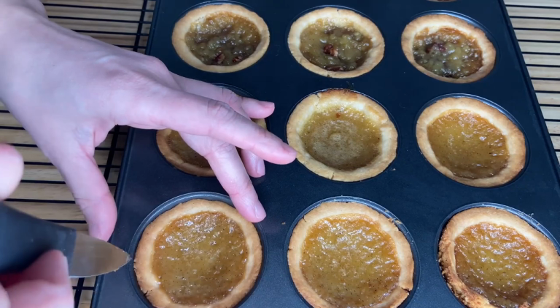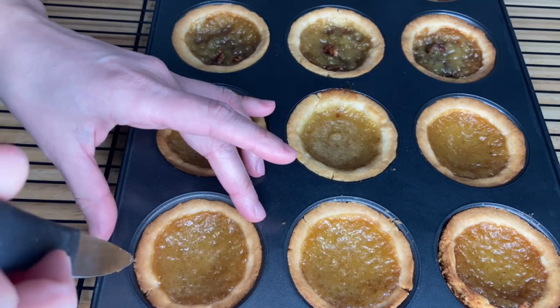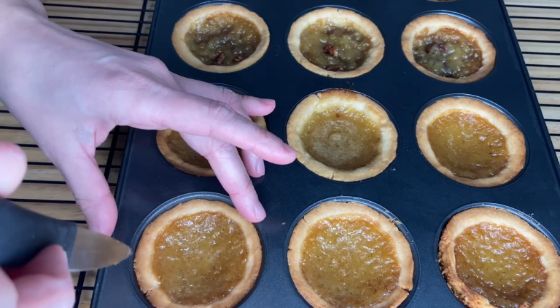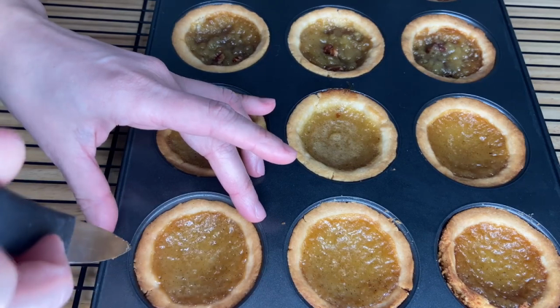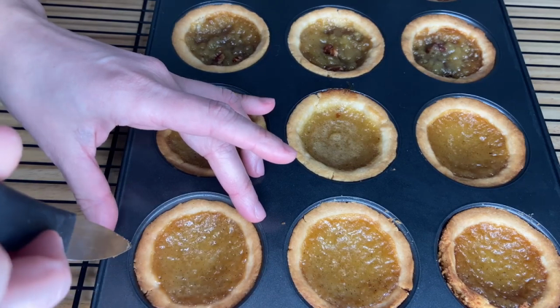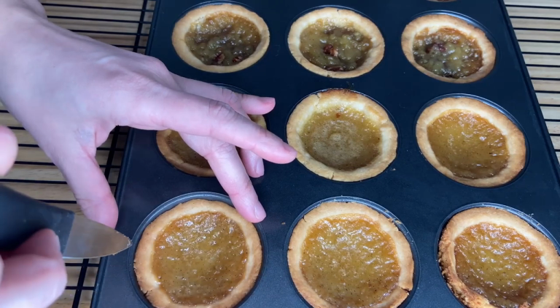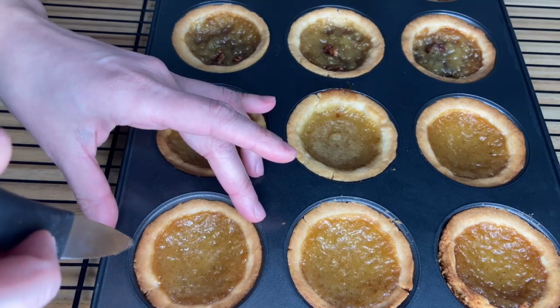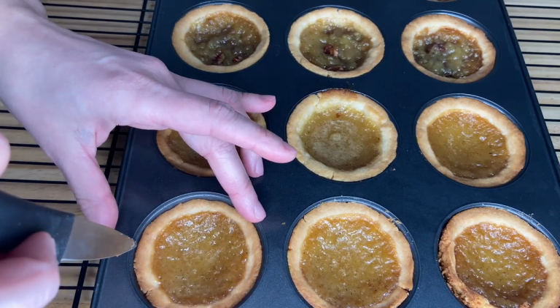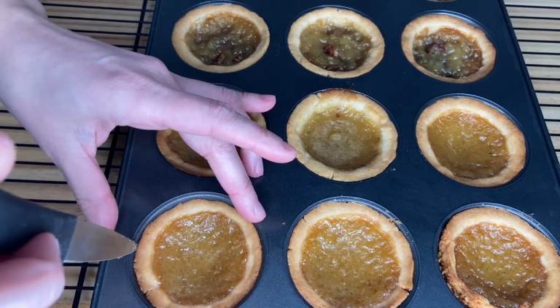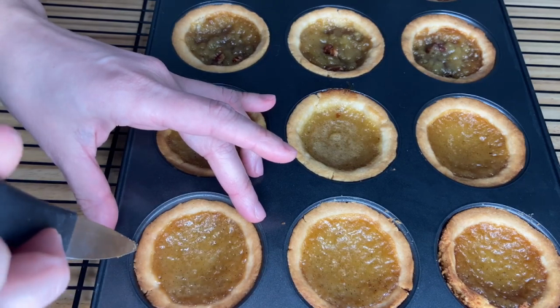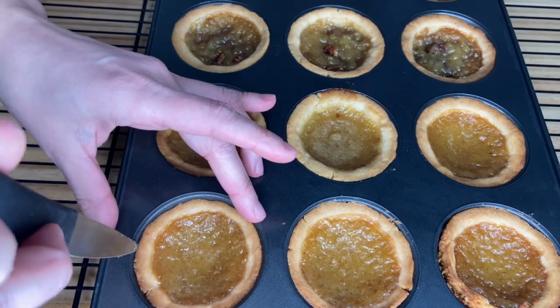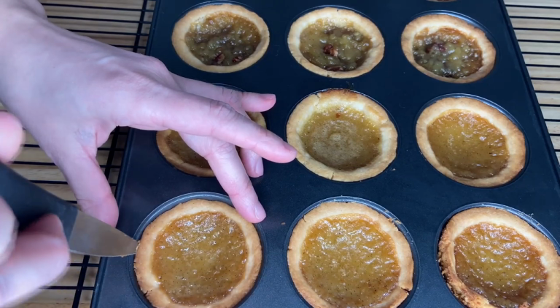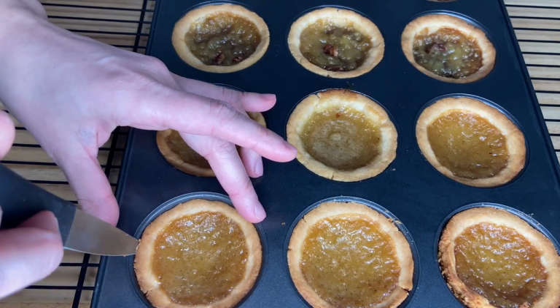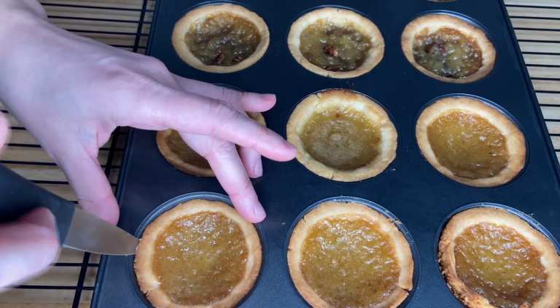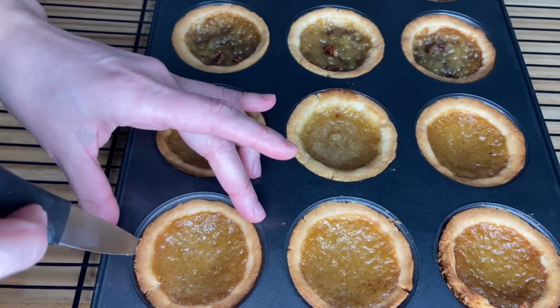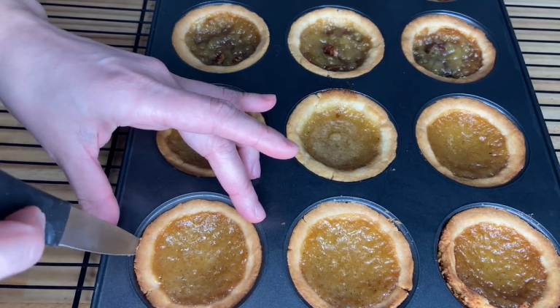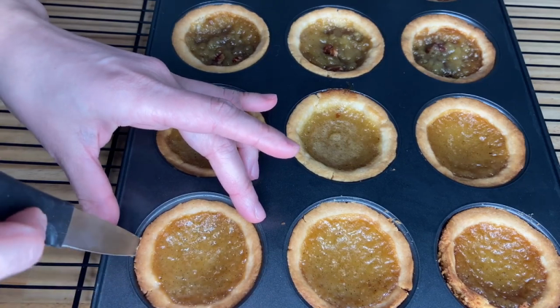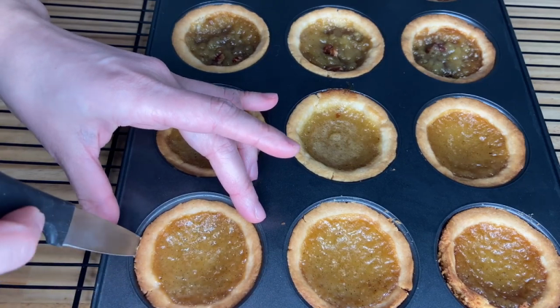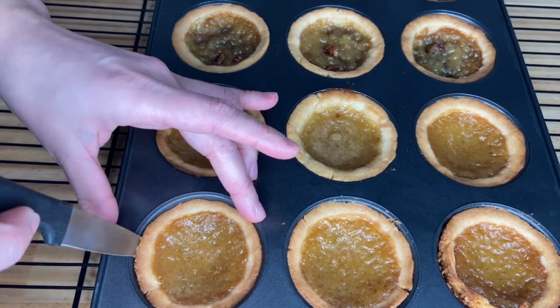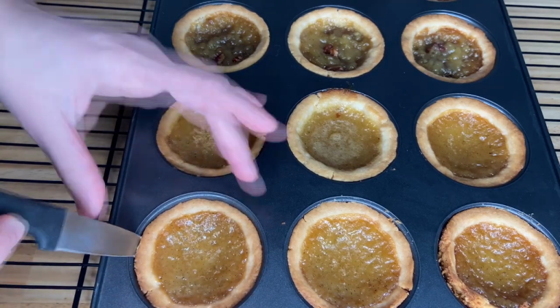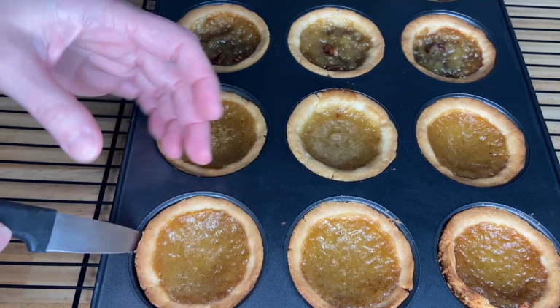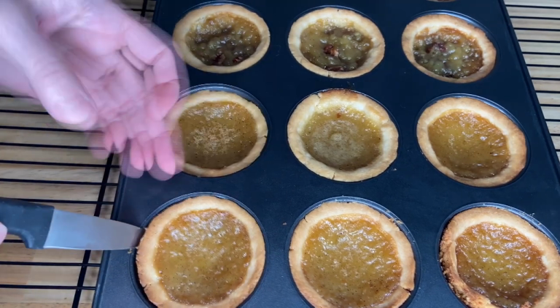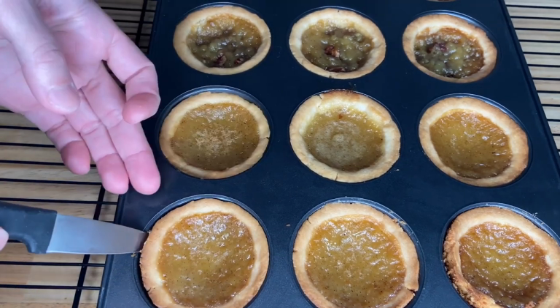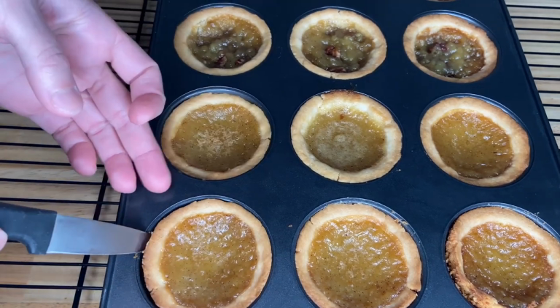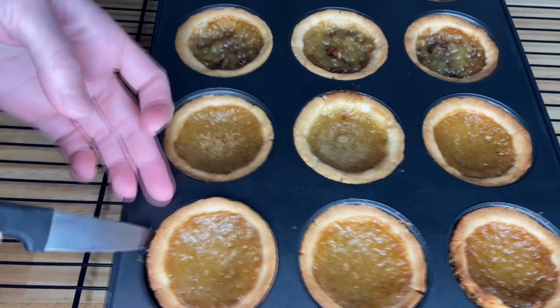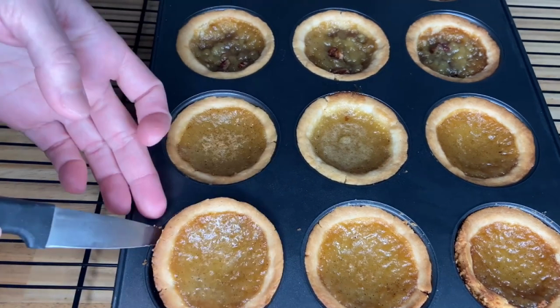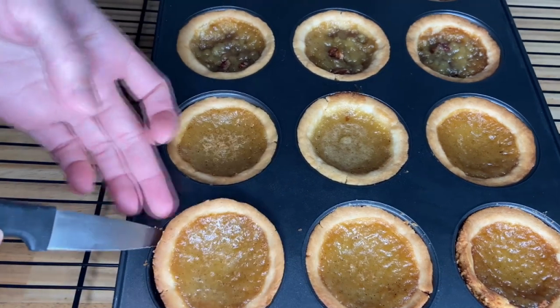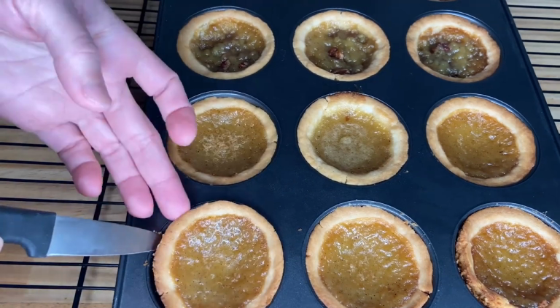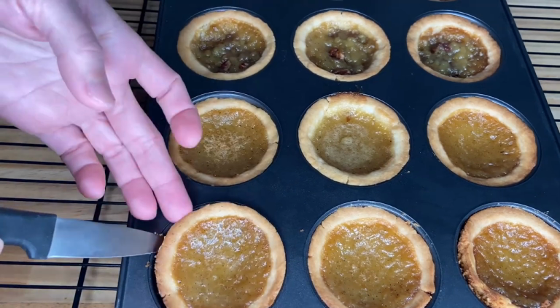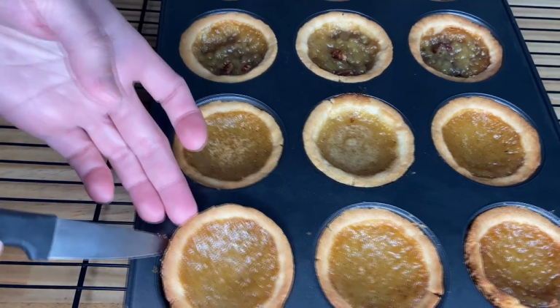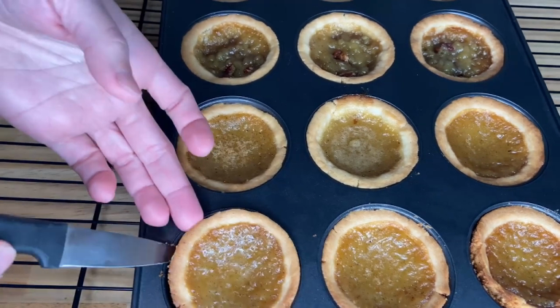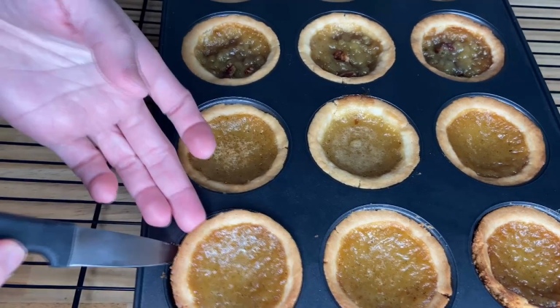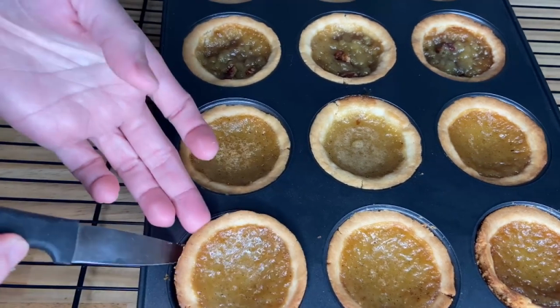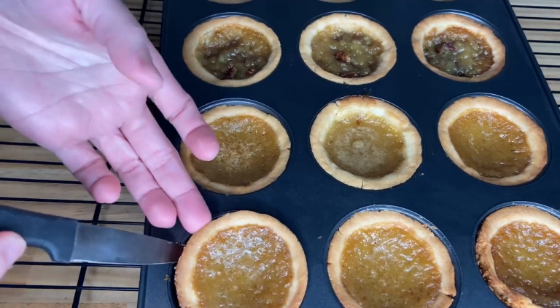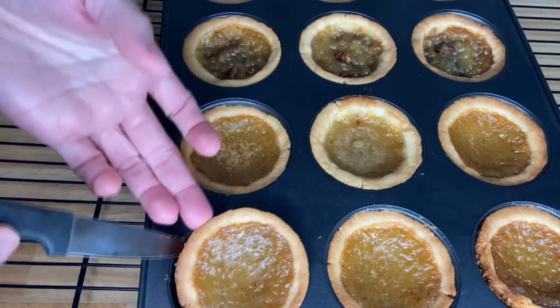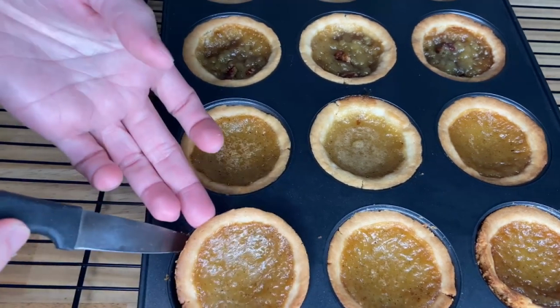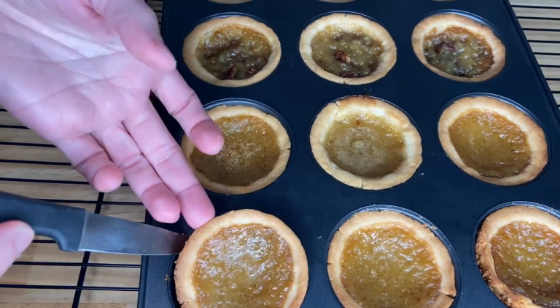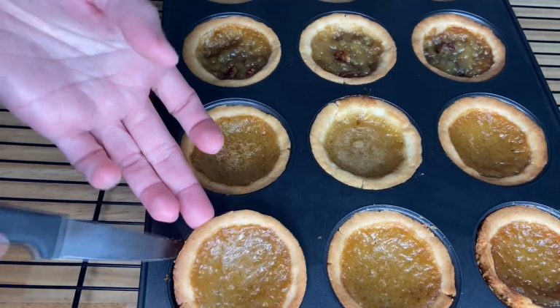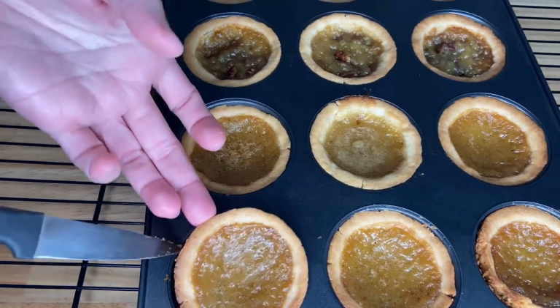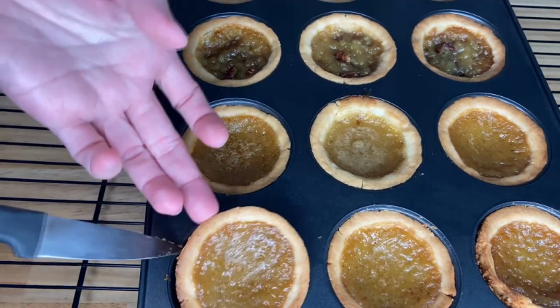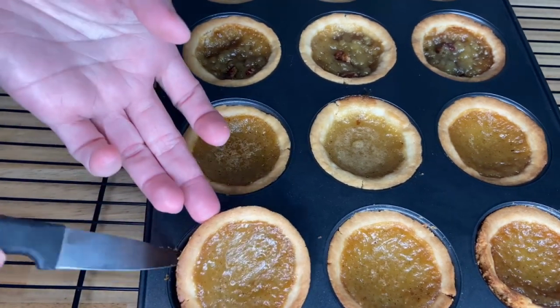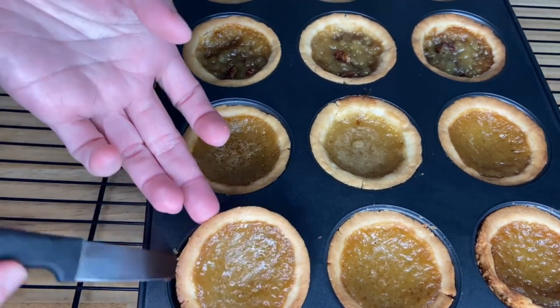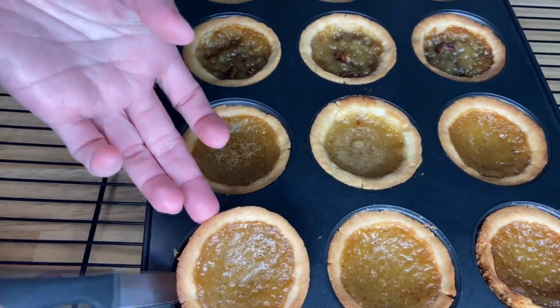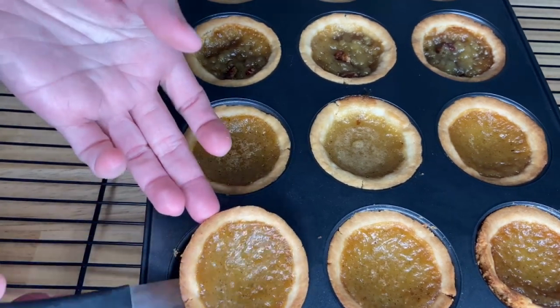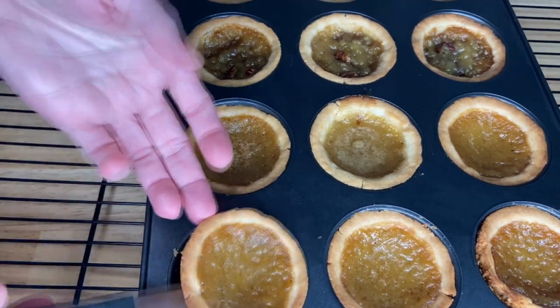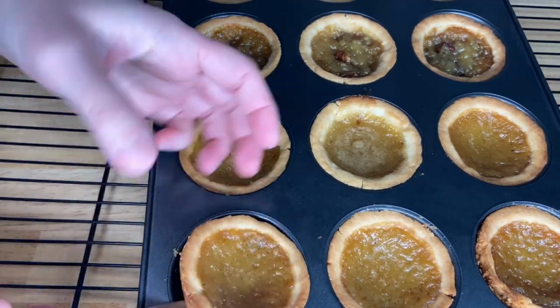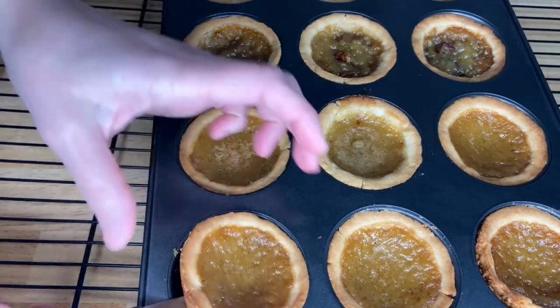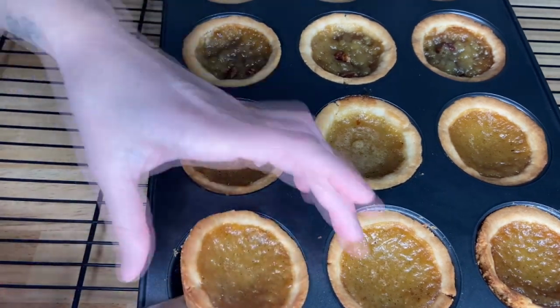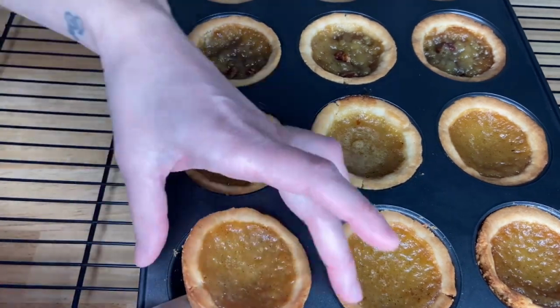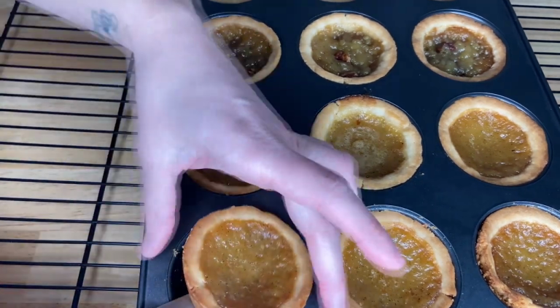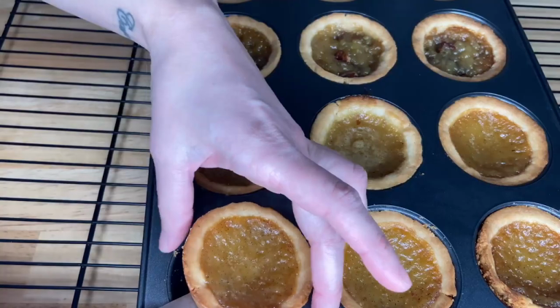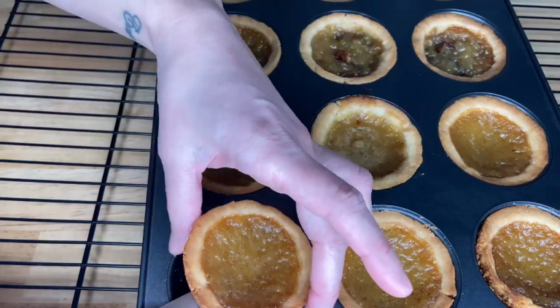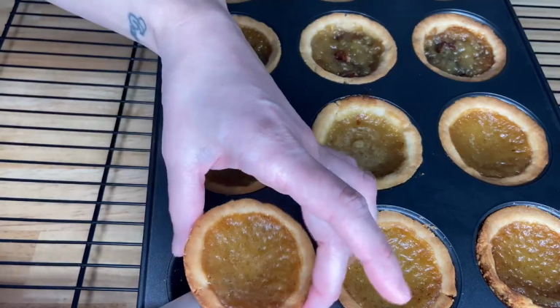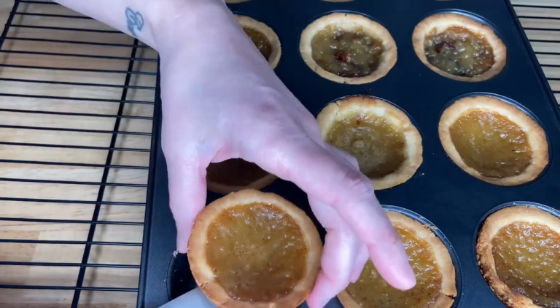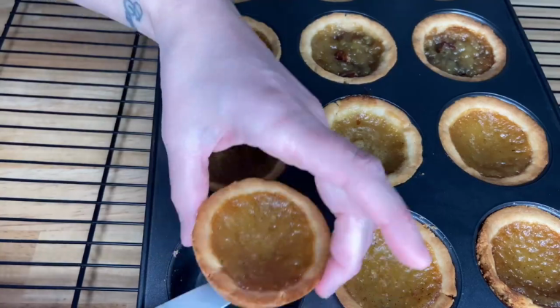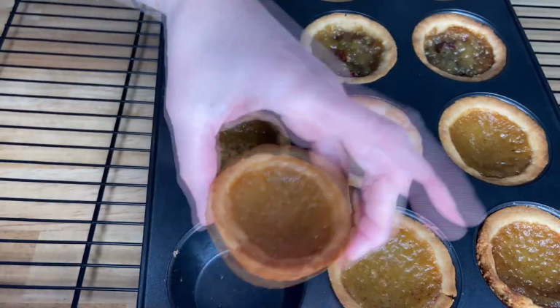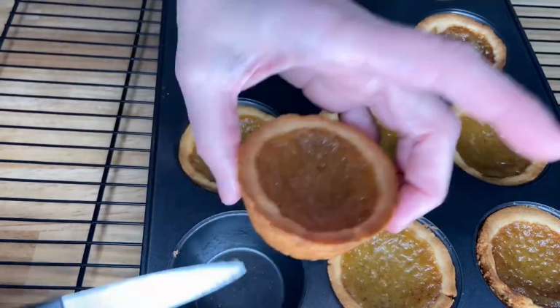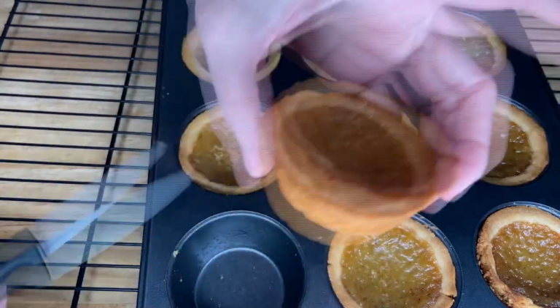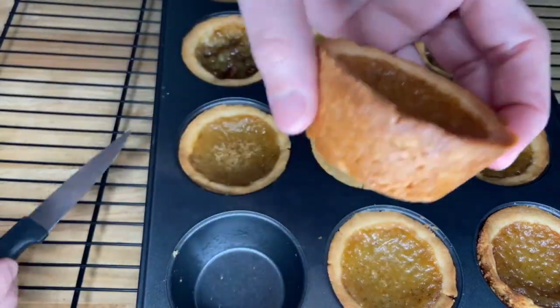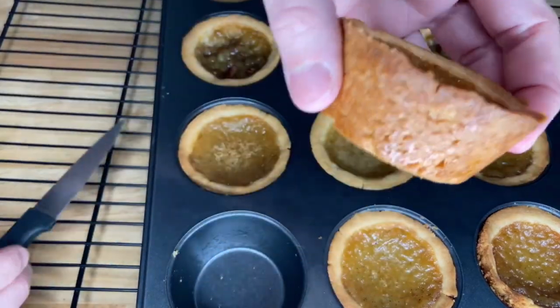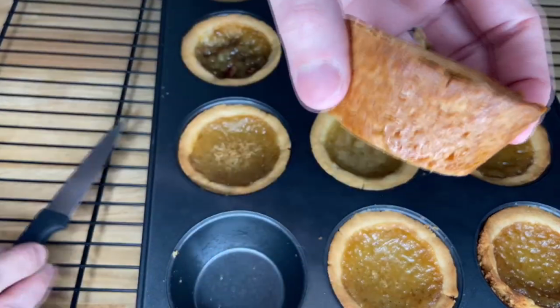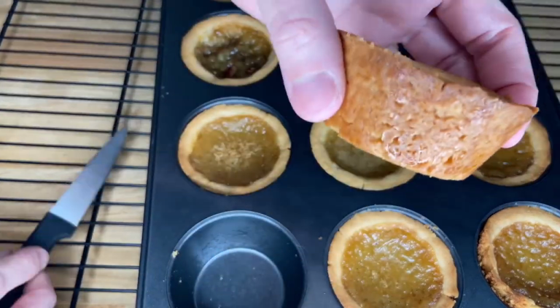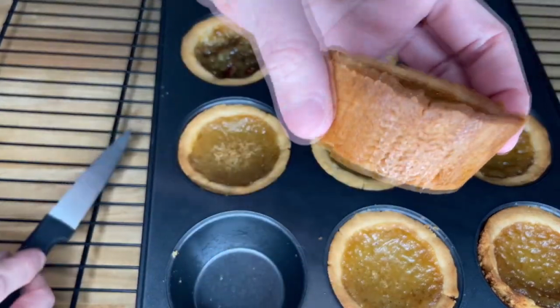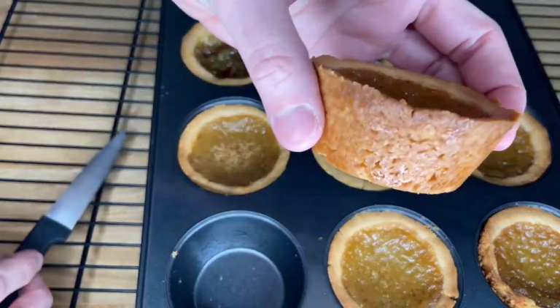Demold them very gently from the tray. If you need to, use a paring knife to help around the top.